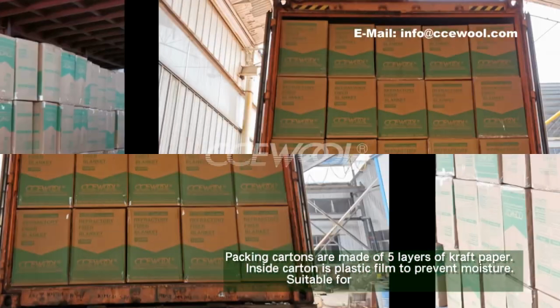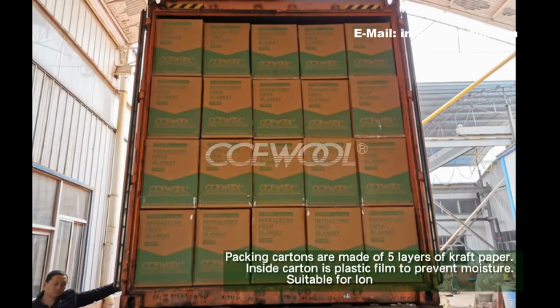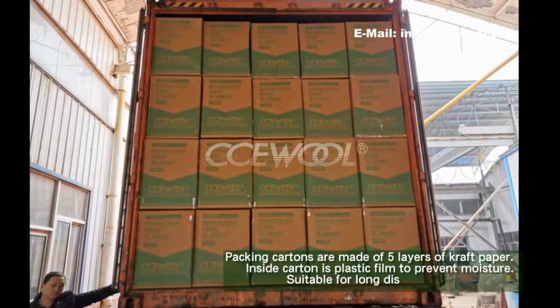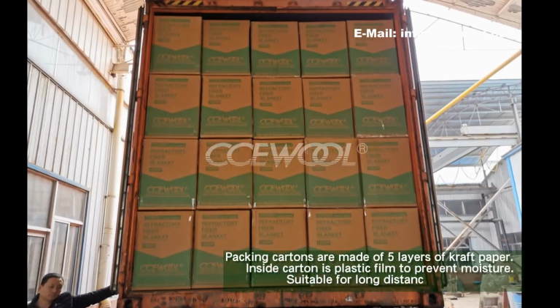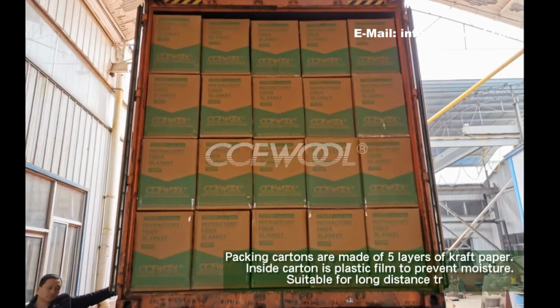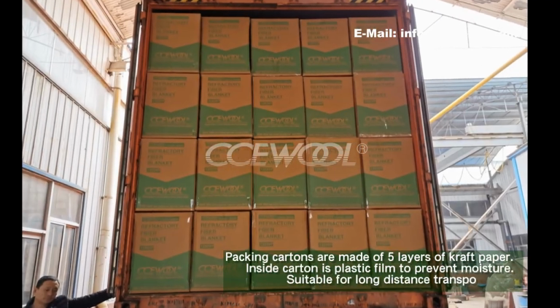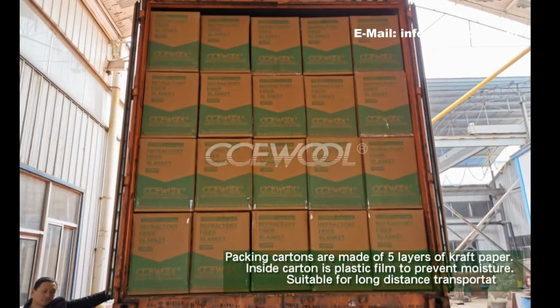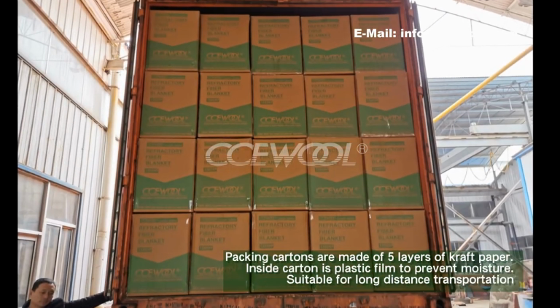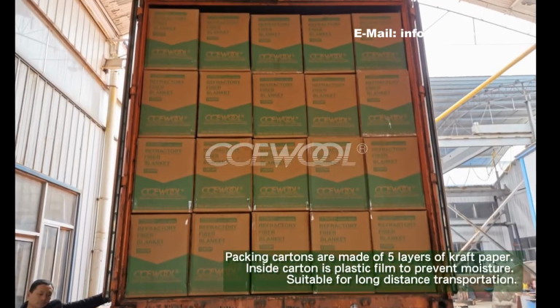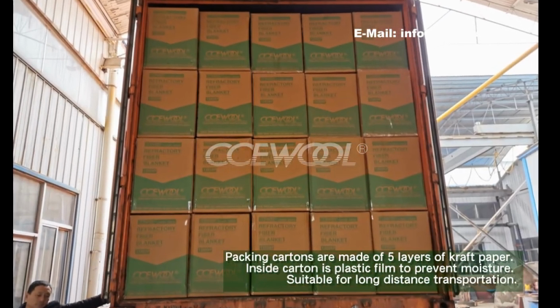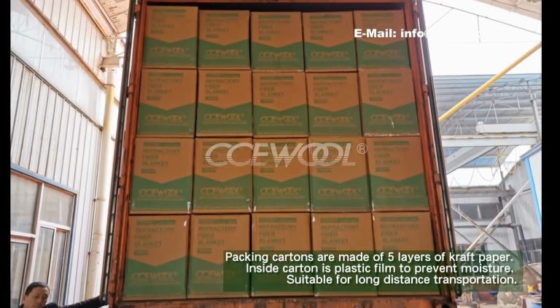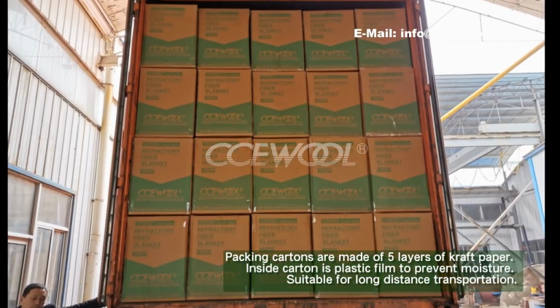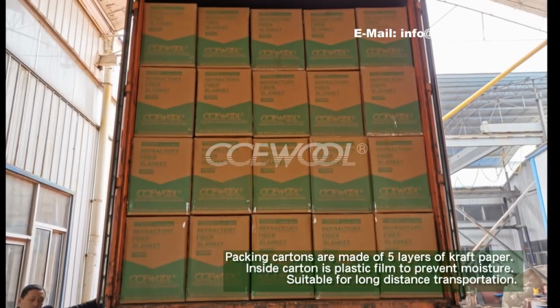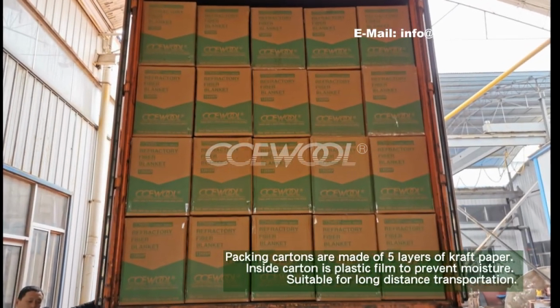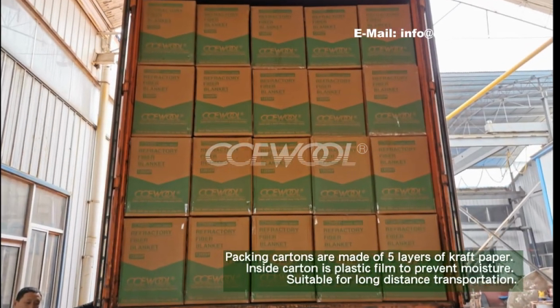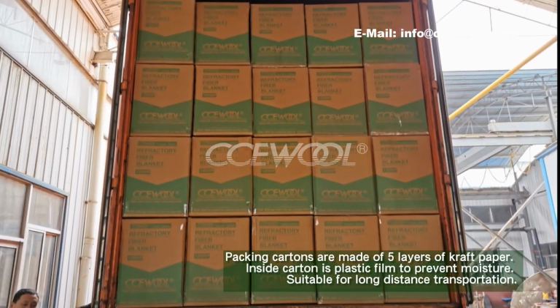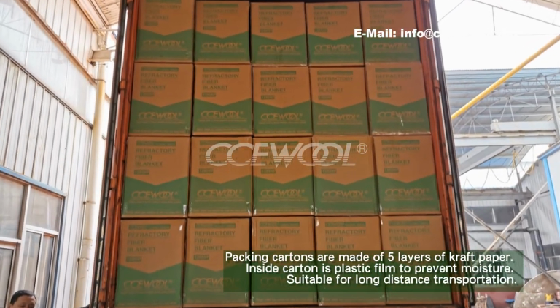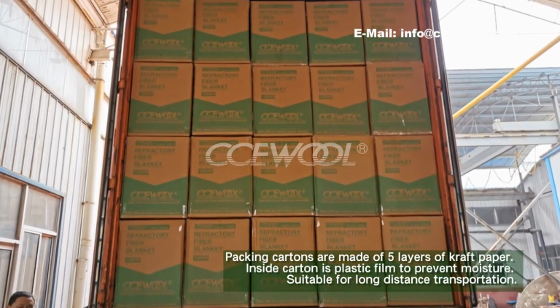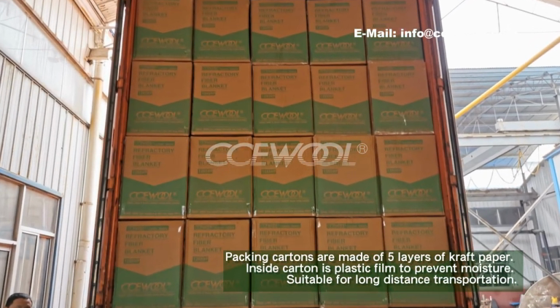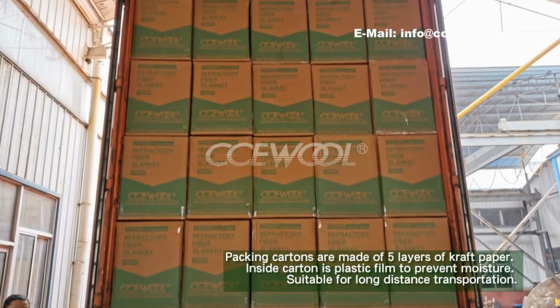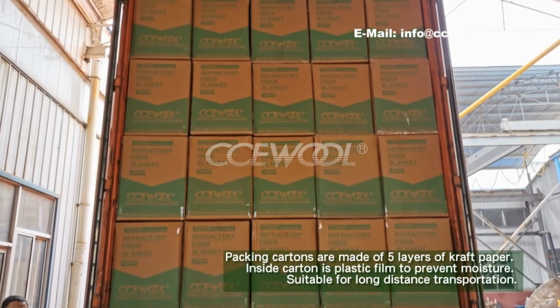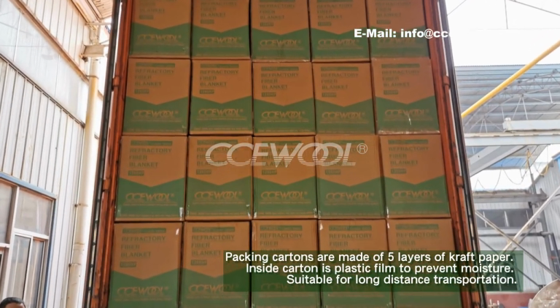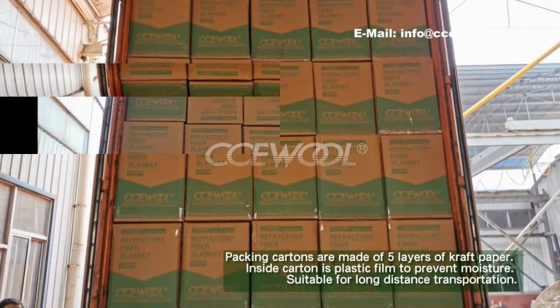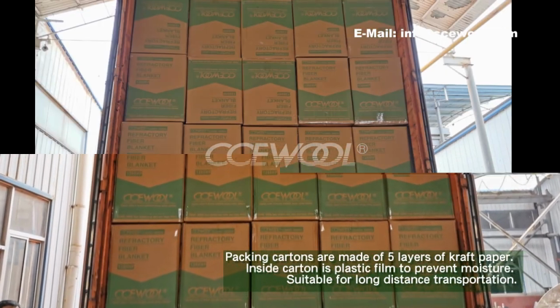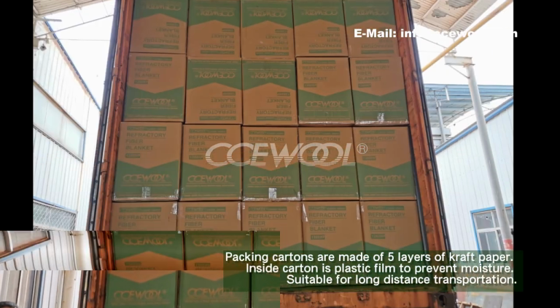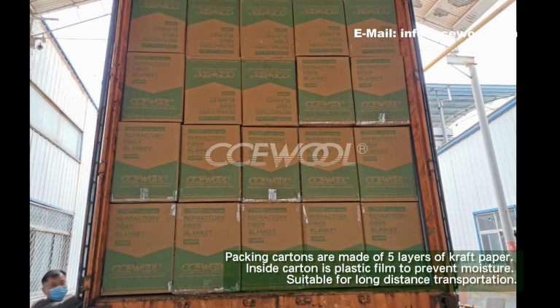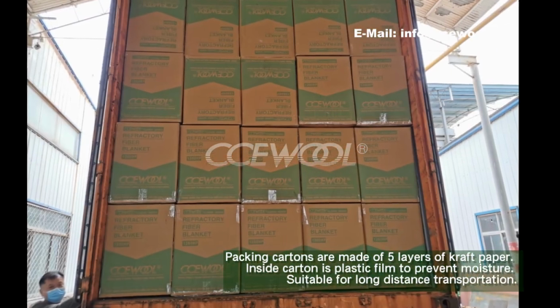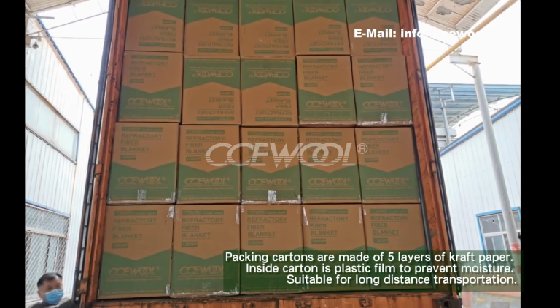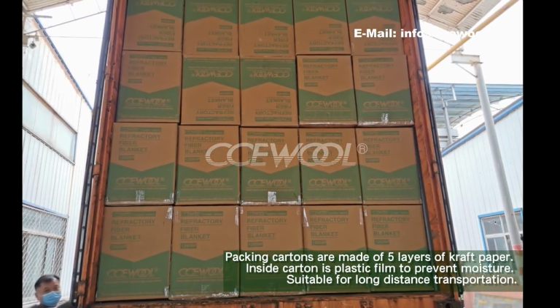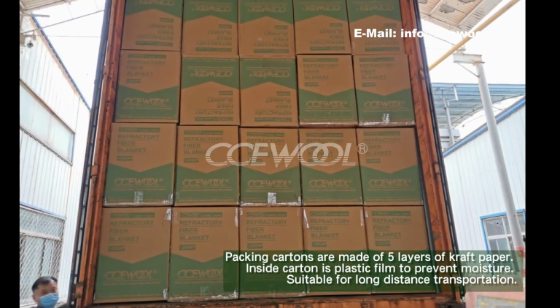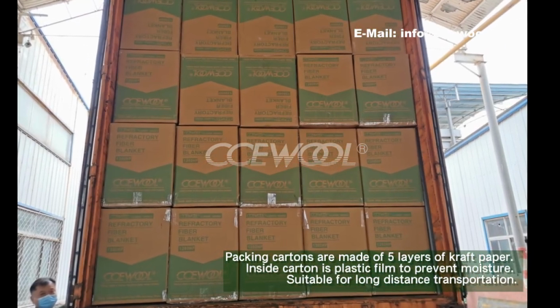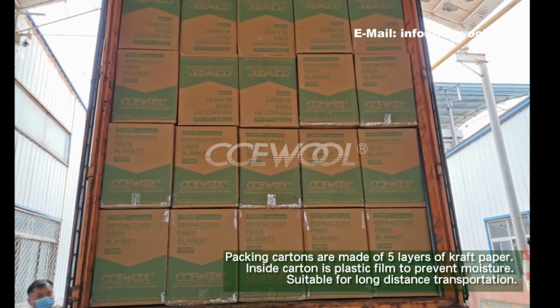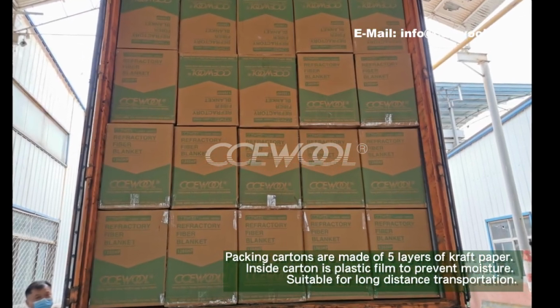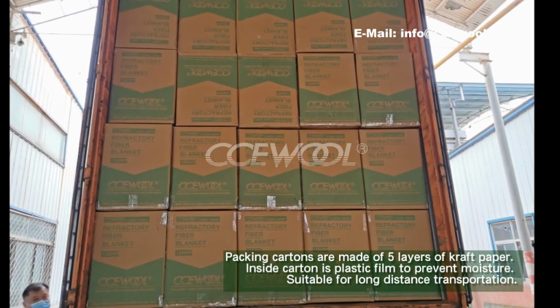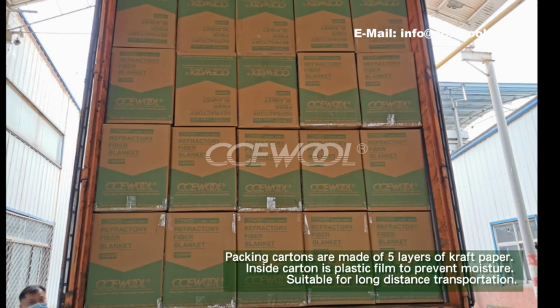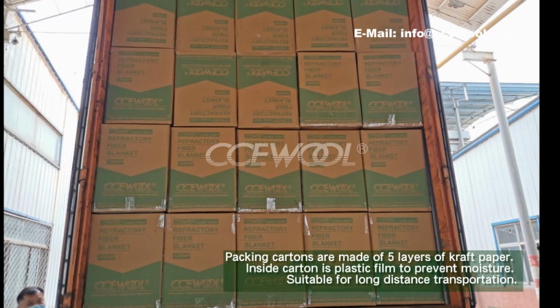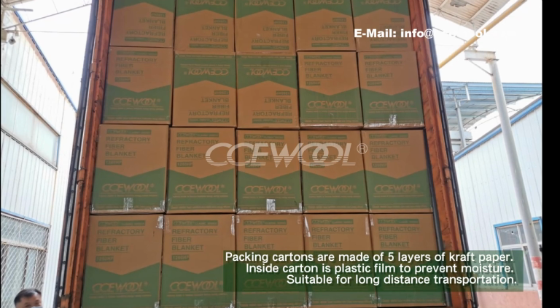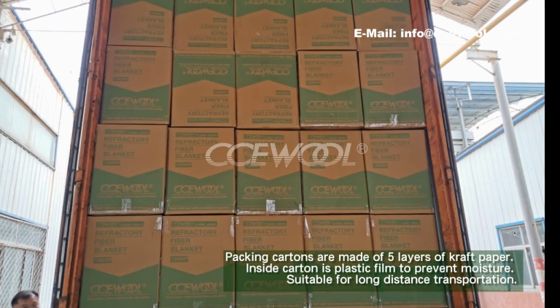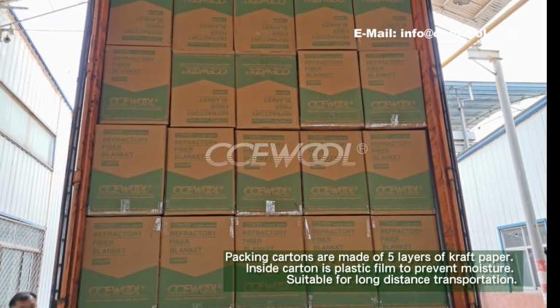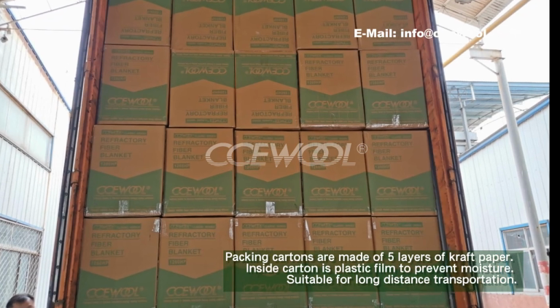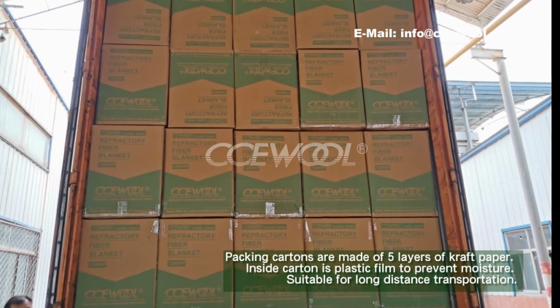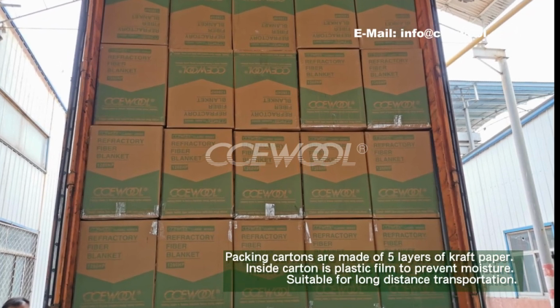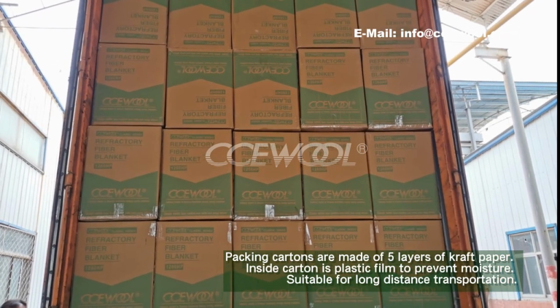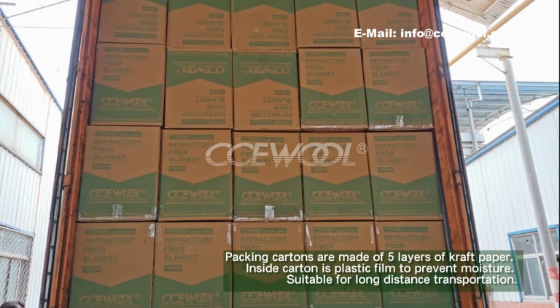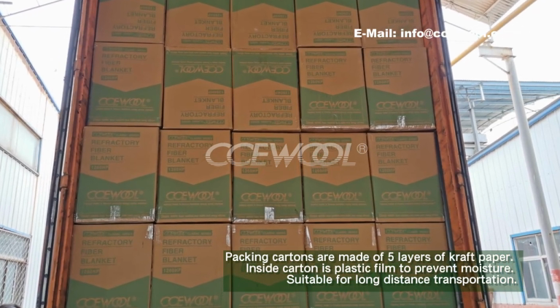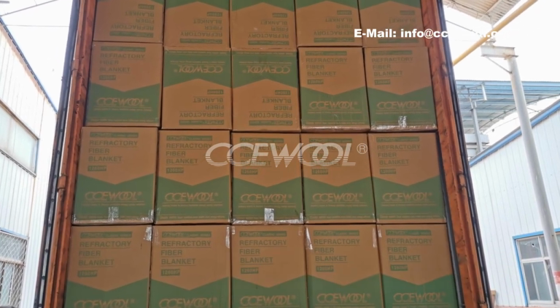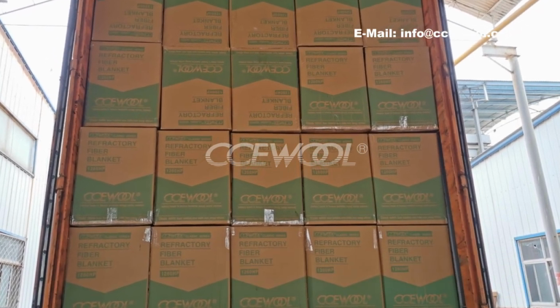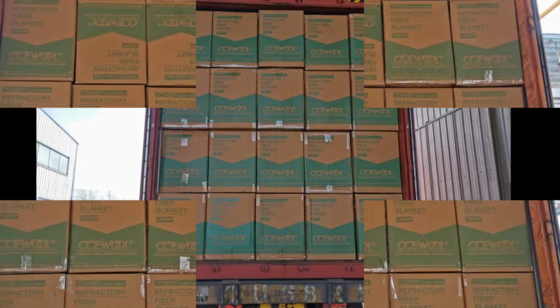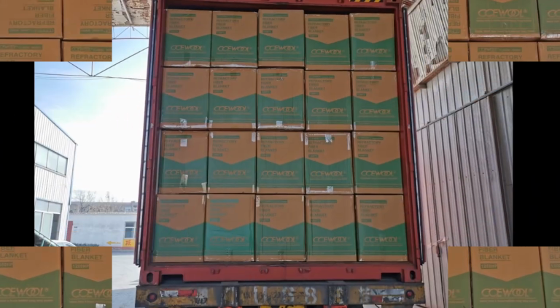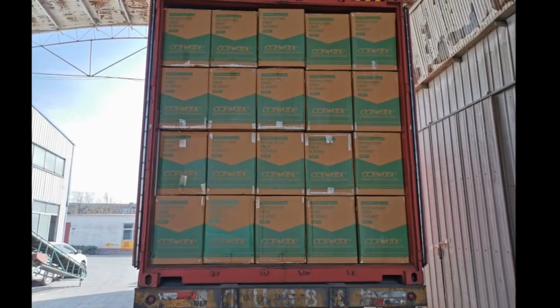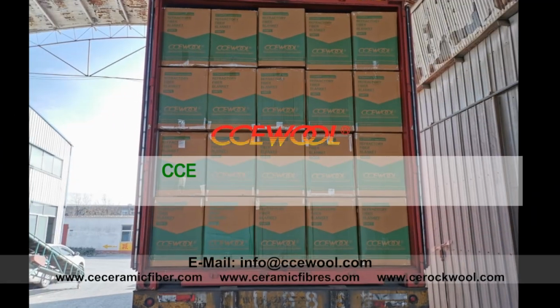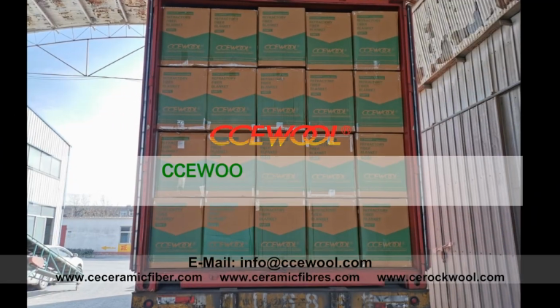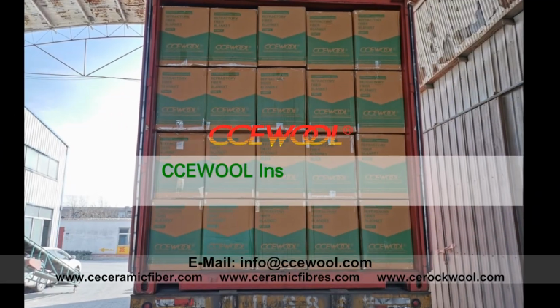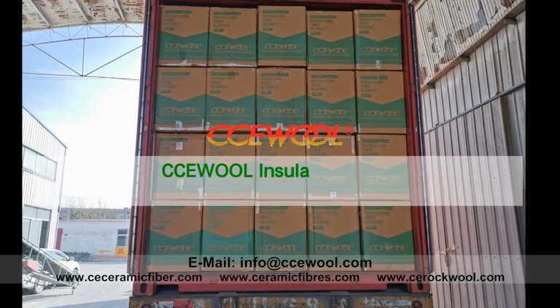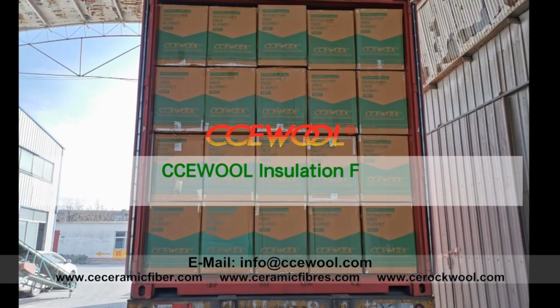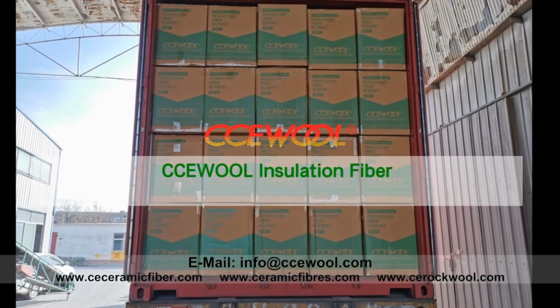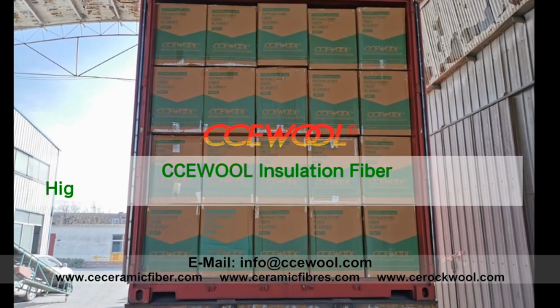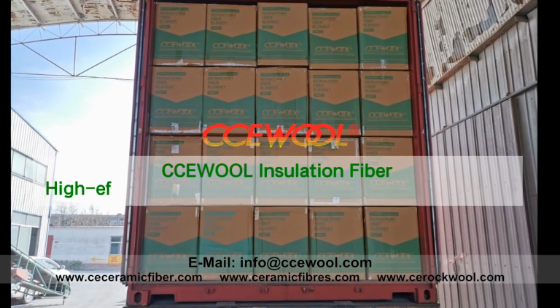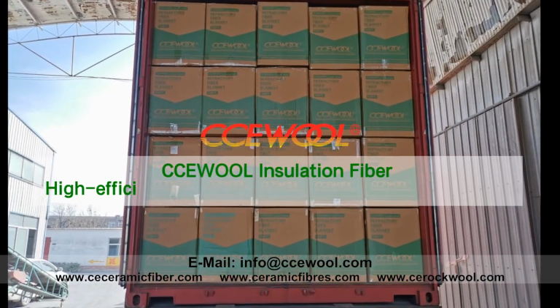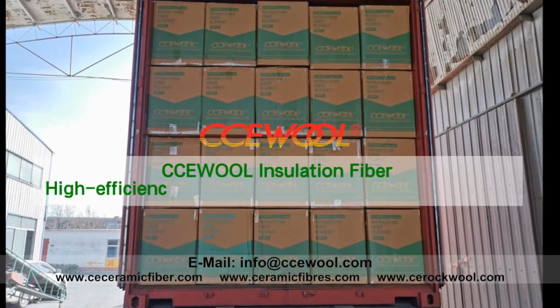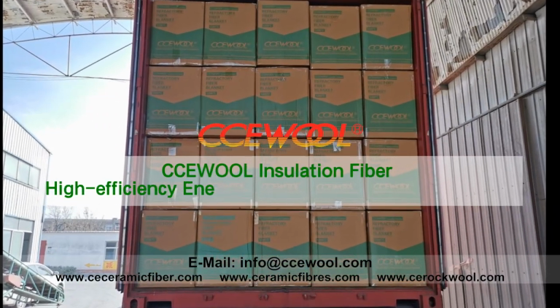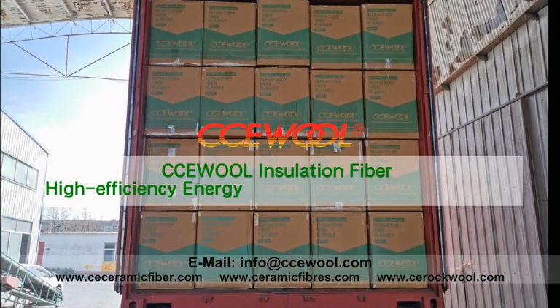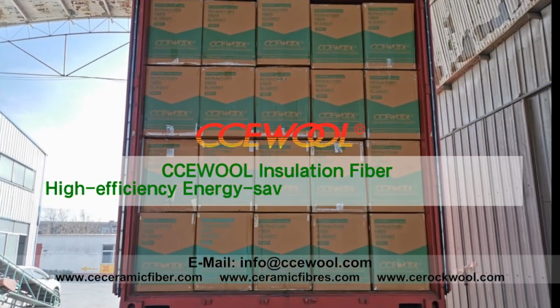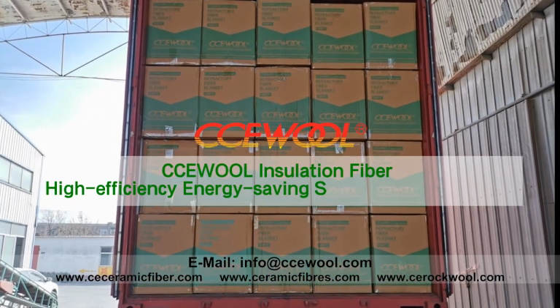Inside contents is plastic film to prevent moisture, suitable for long-distance transportation. For insulation fiber, high-efficiency receiving solutions for furnaces.